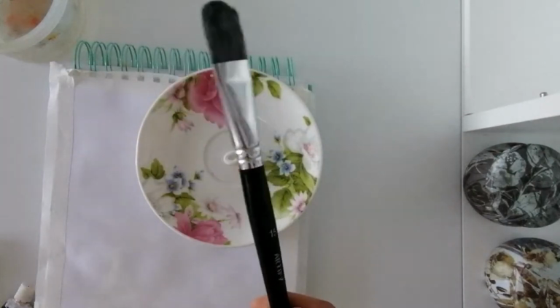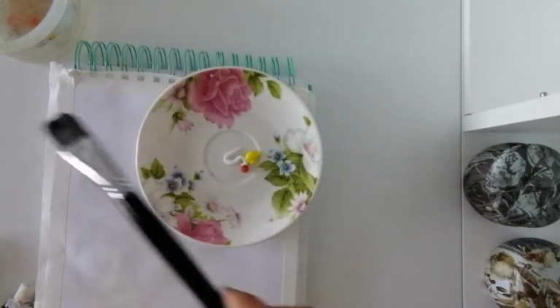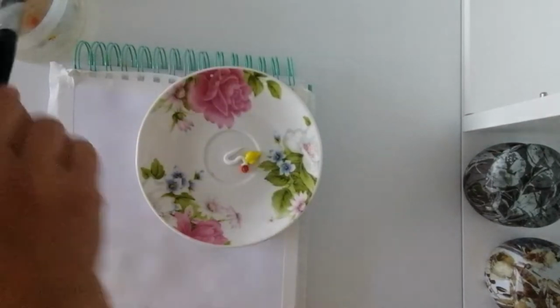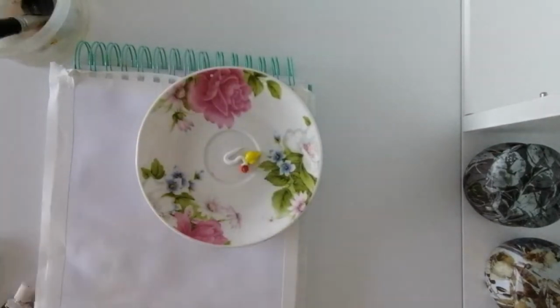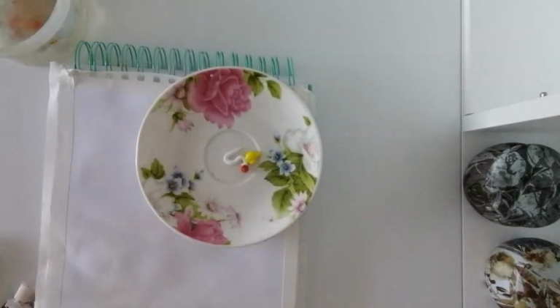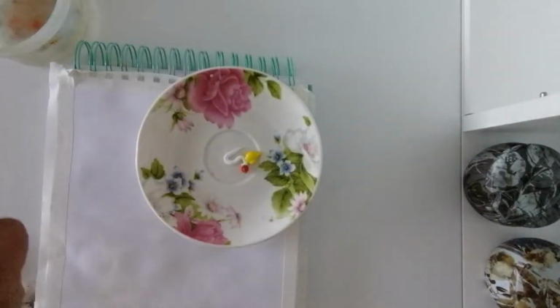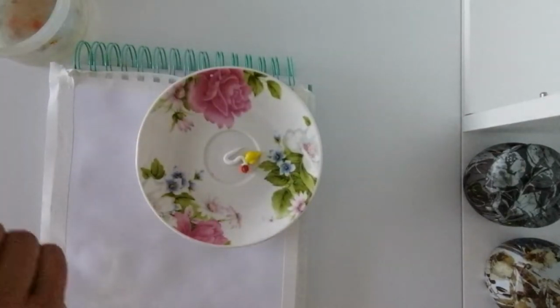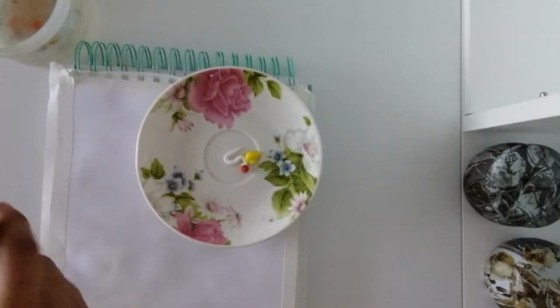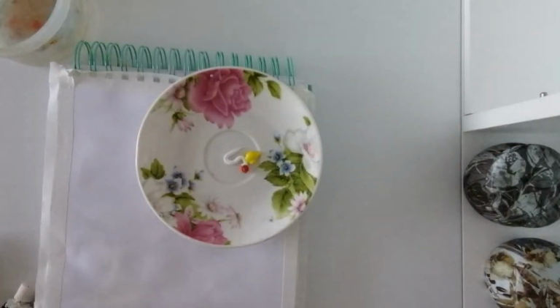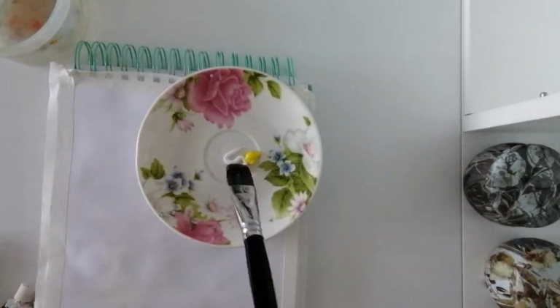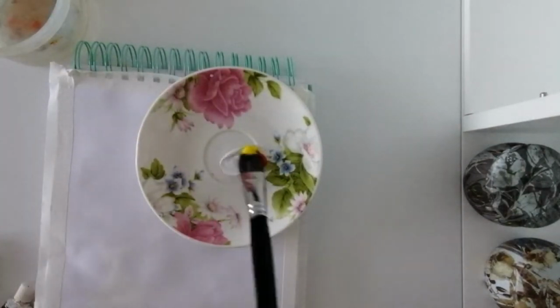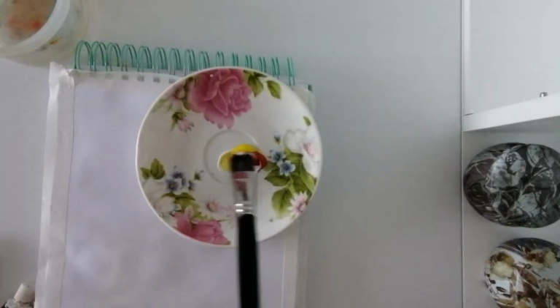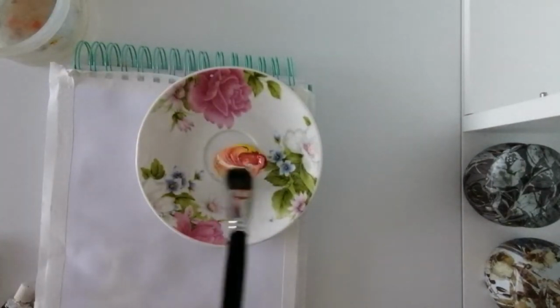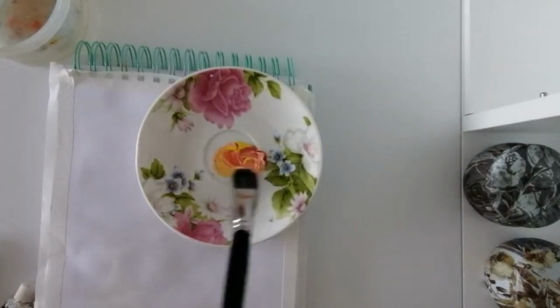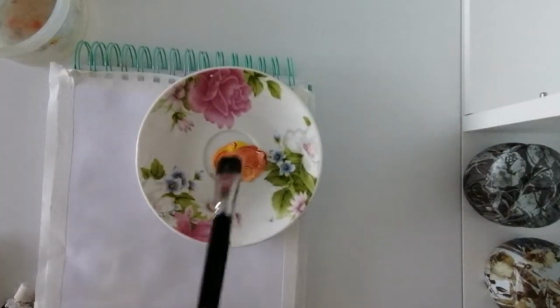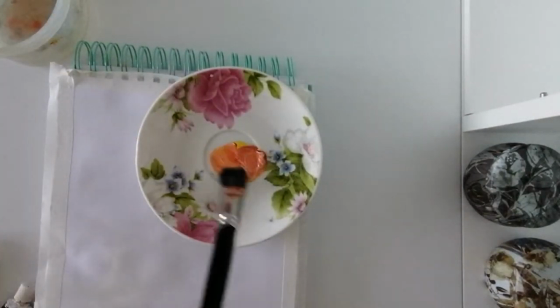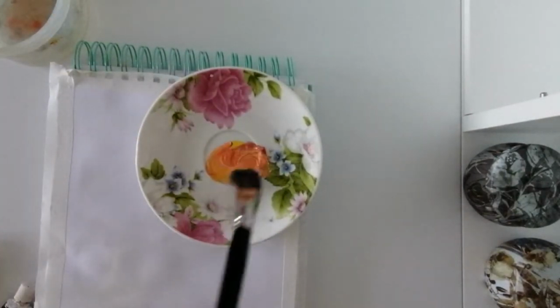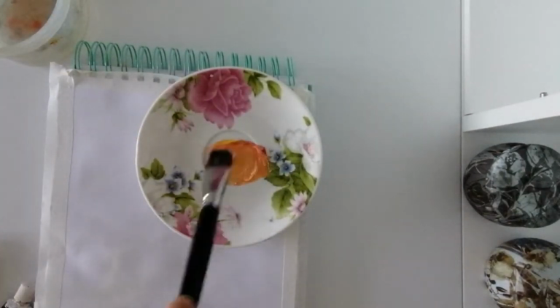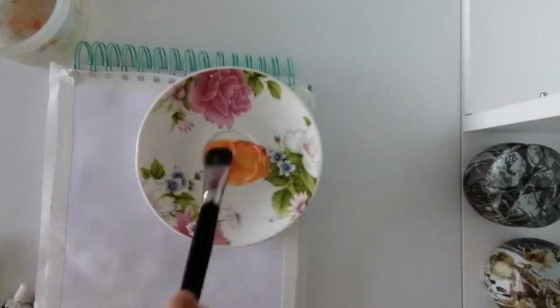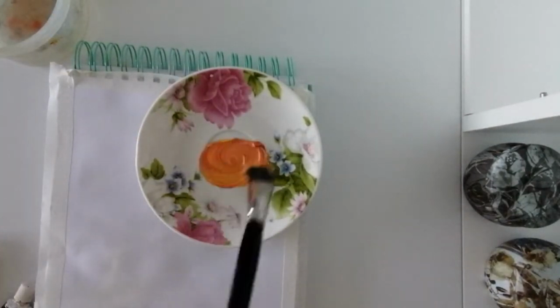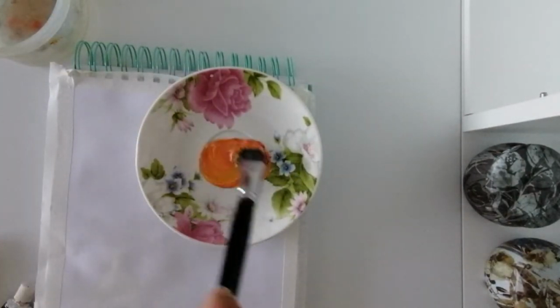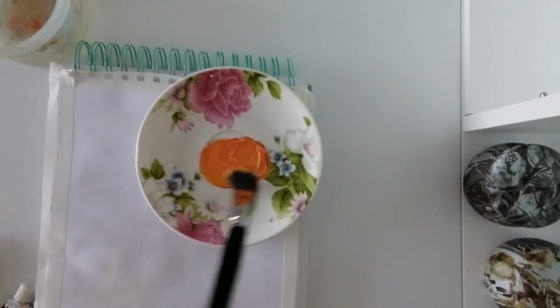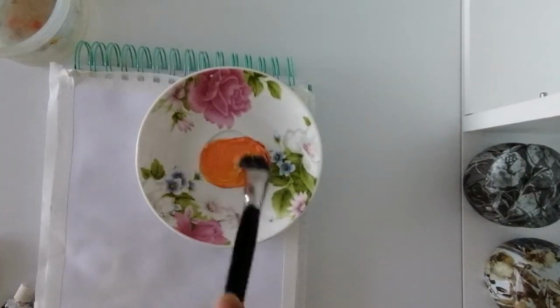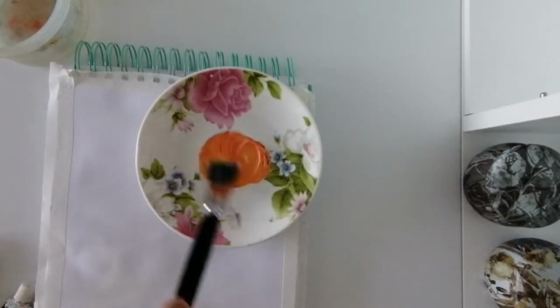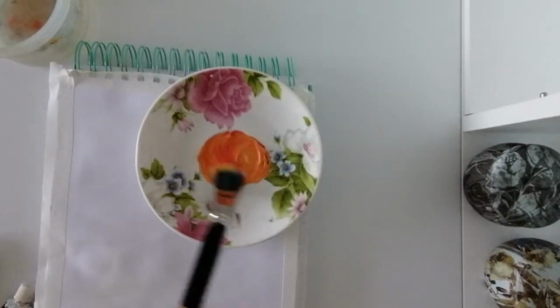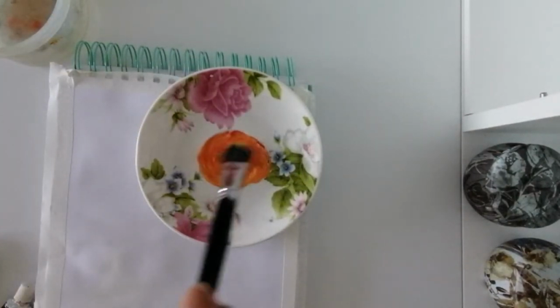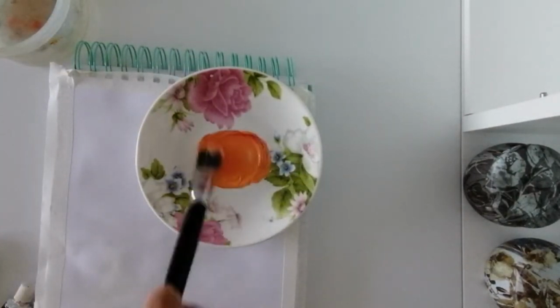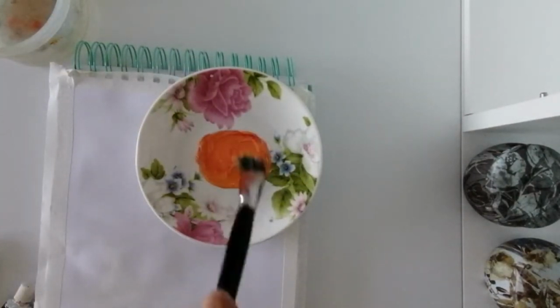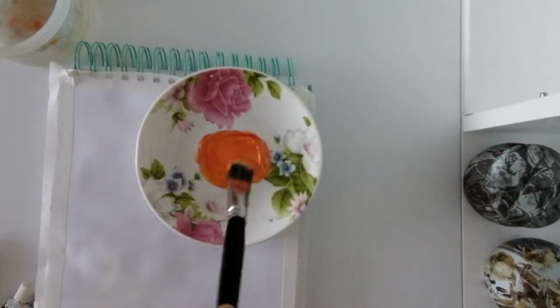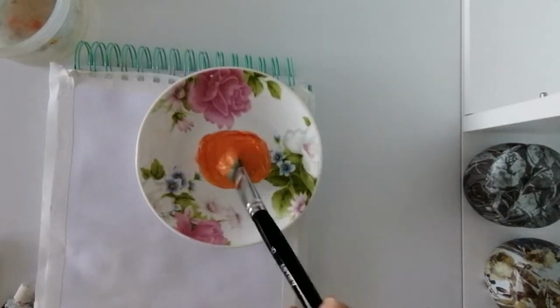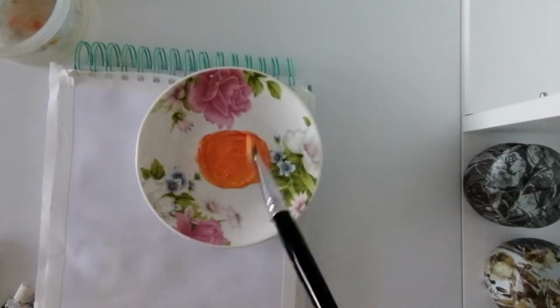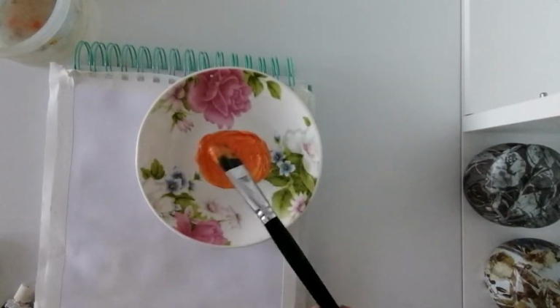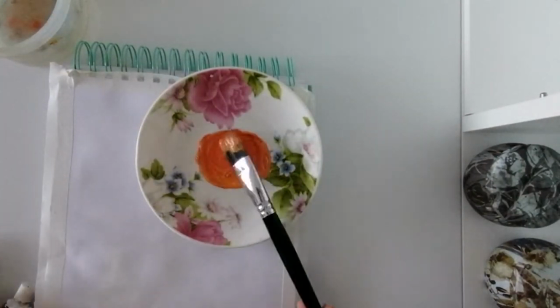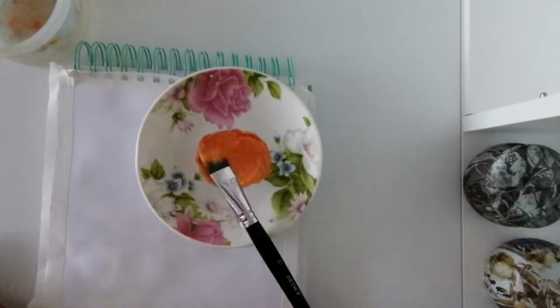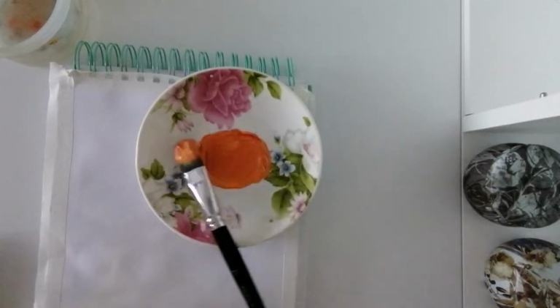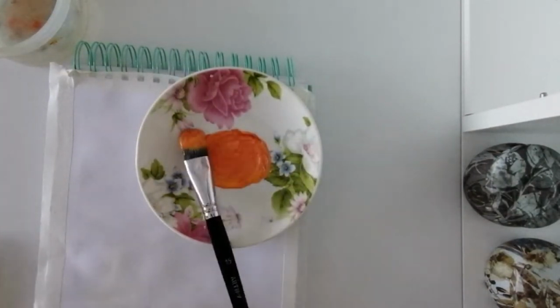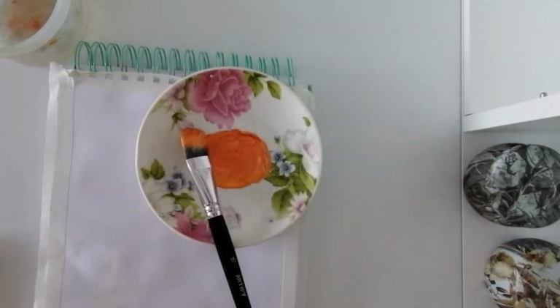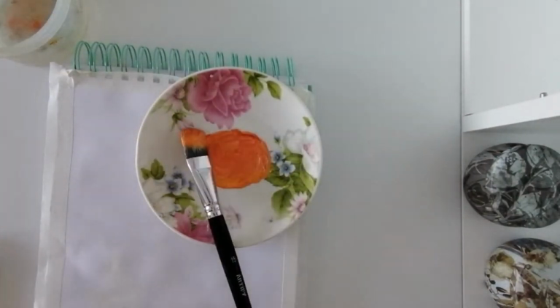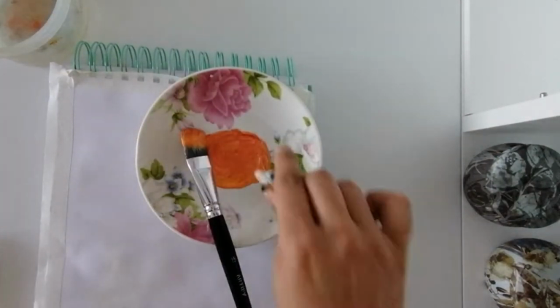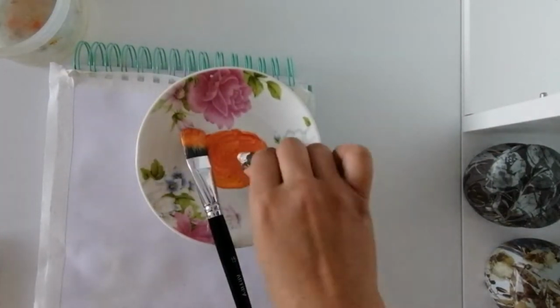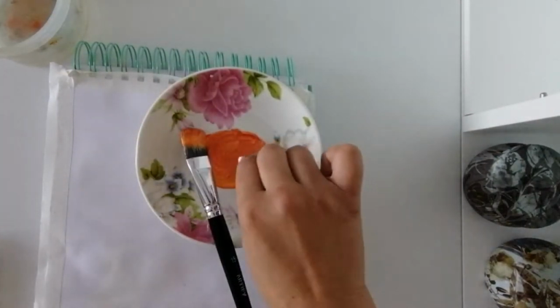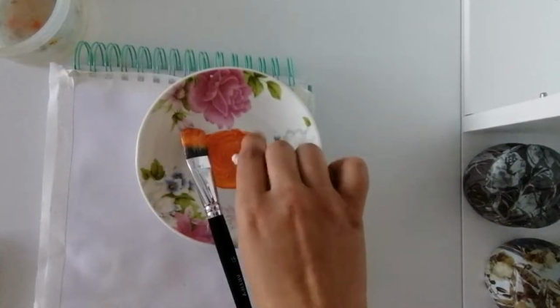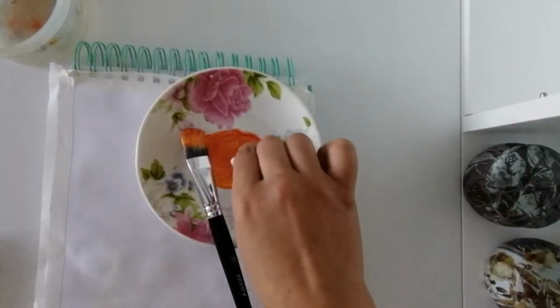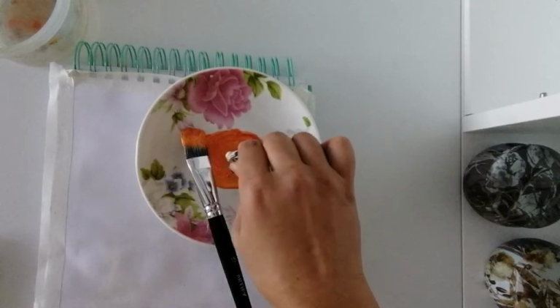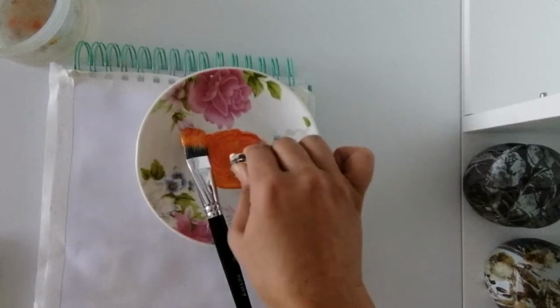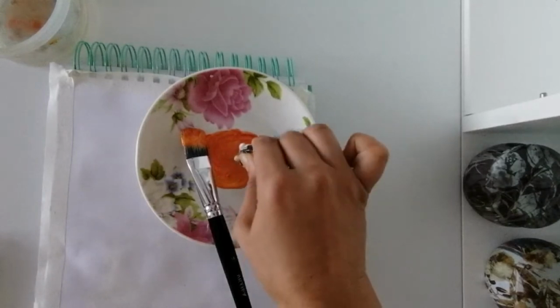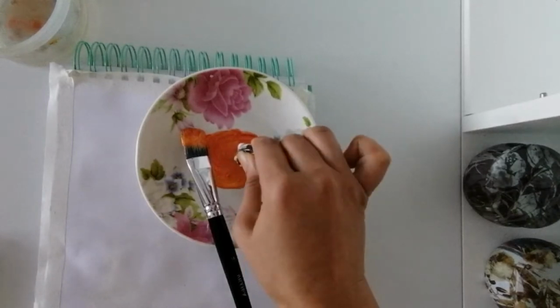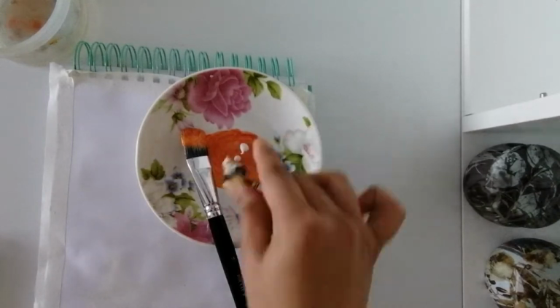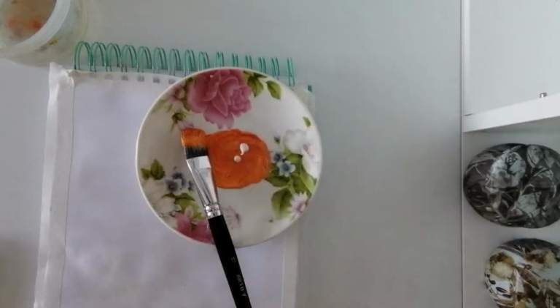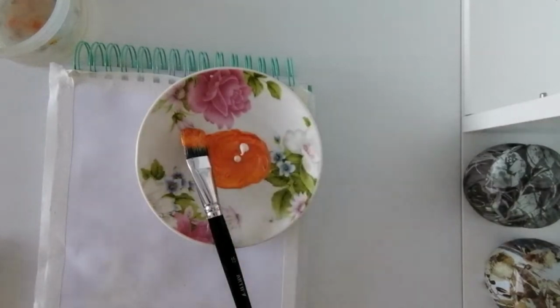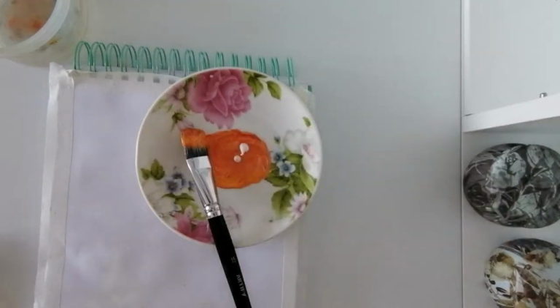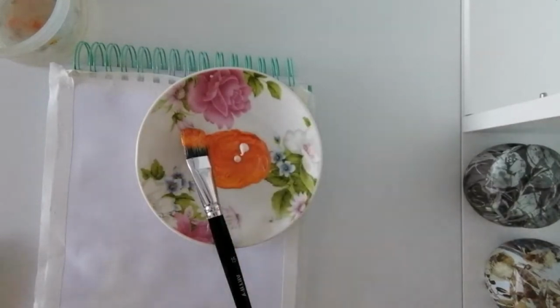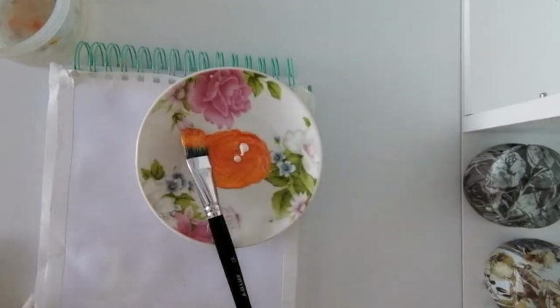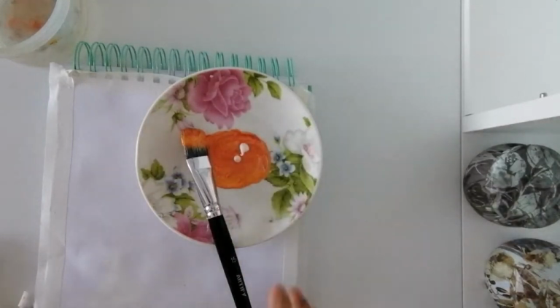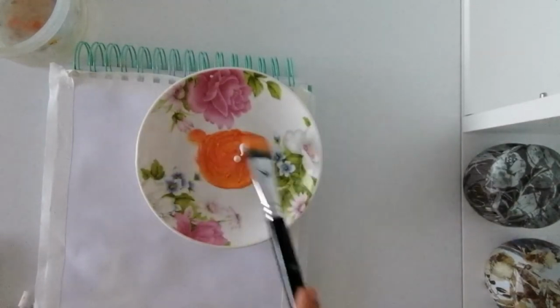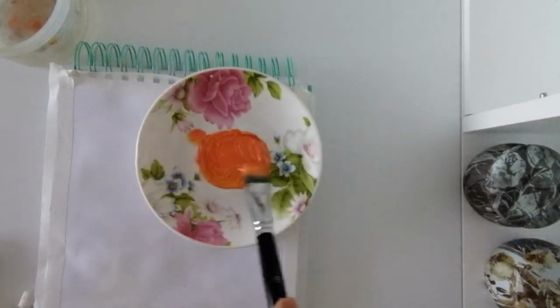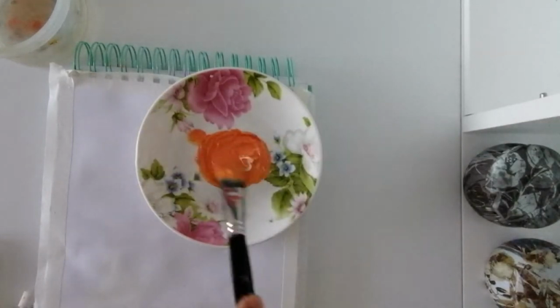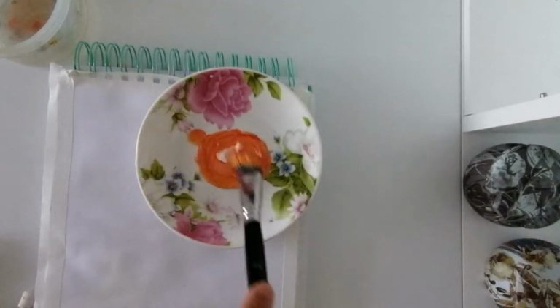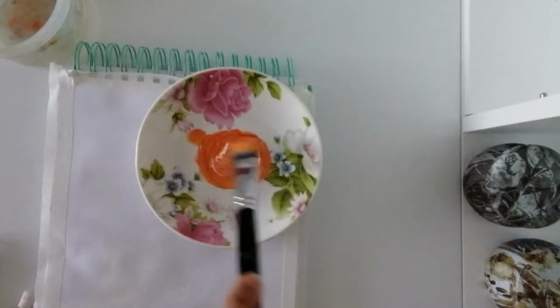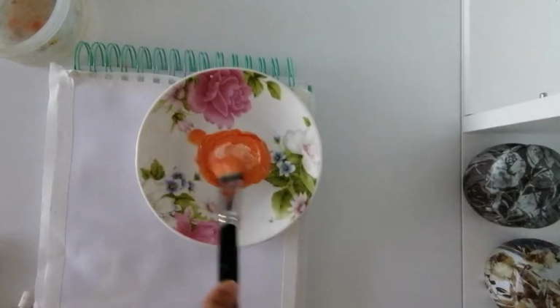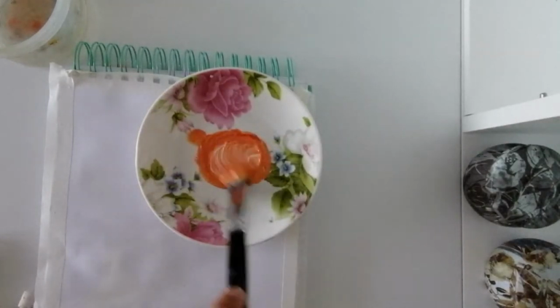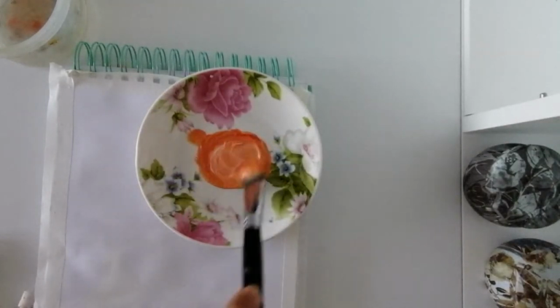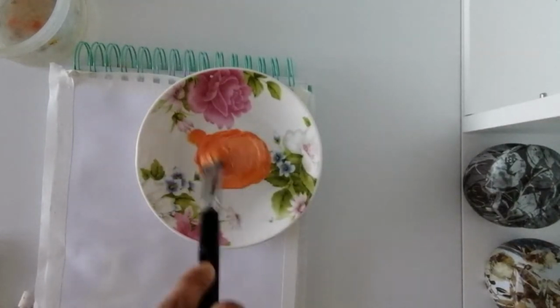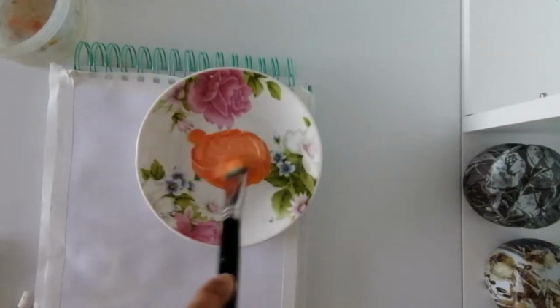I mixed three different colors to get this orange. I wanted a bright, happy, joyful background.